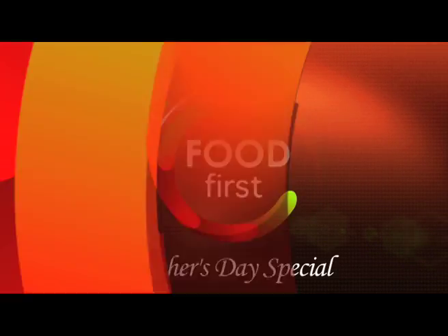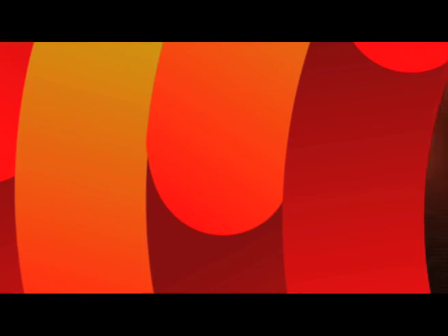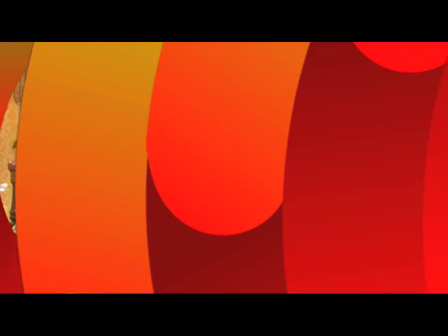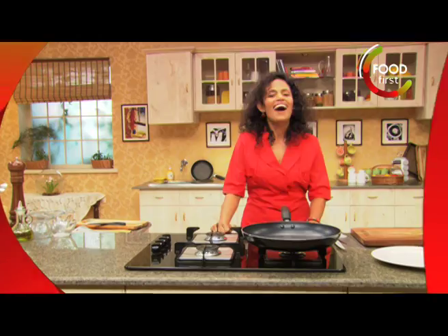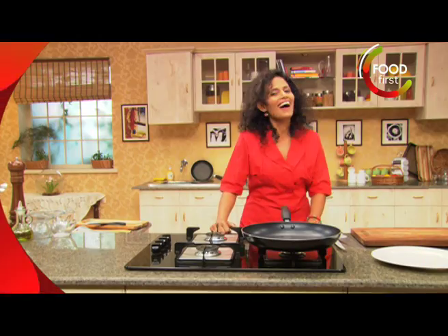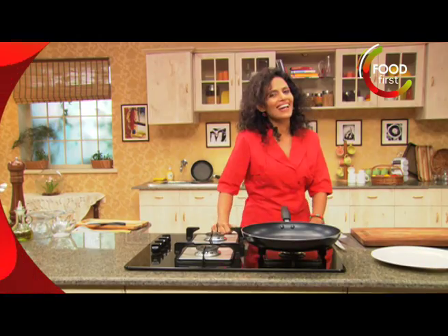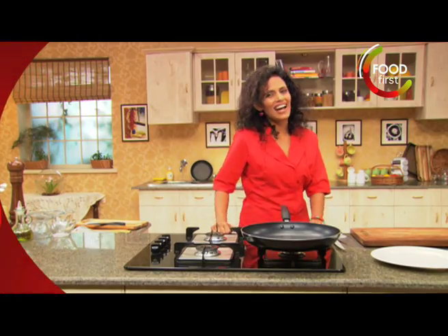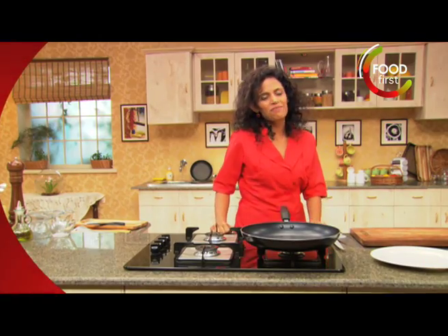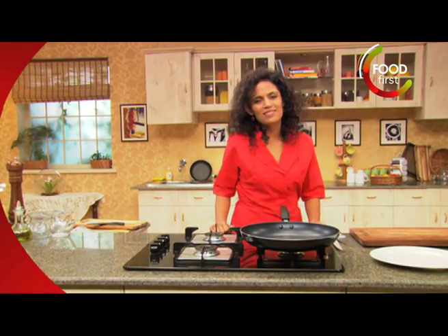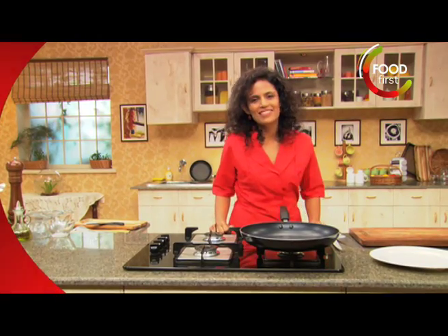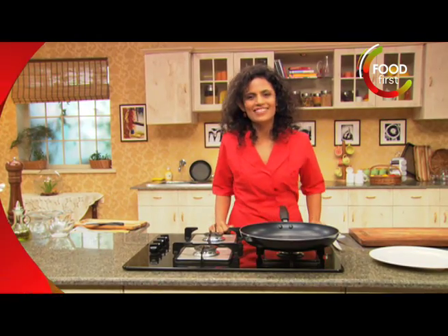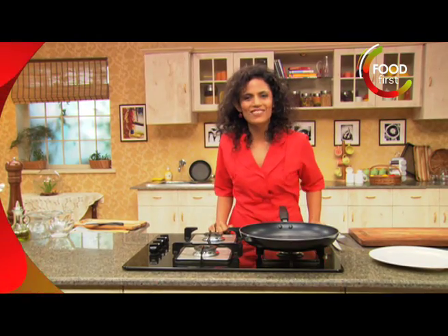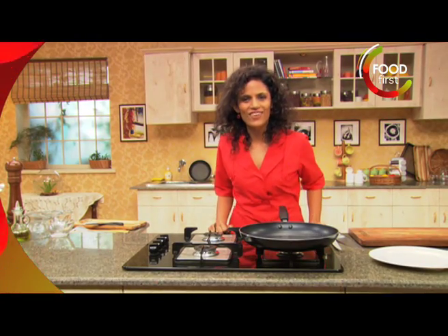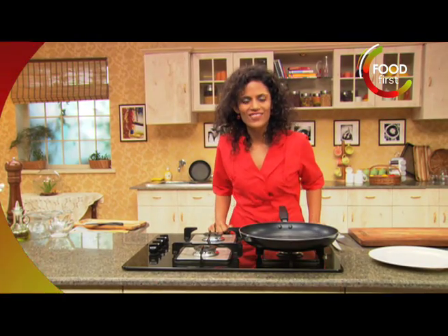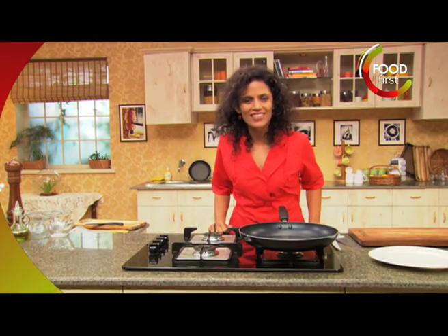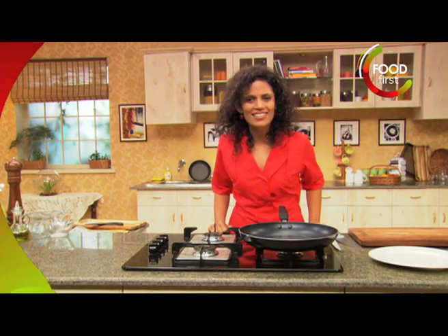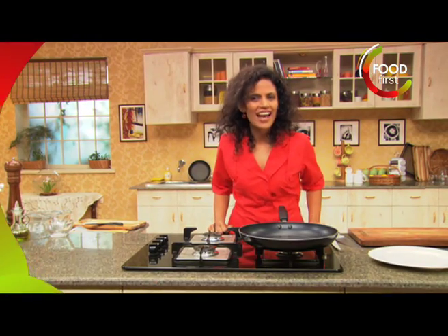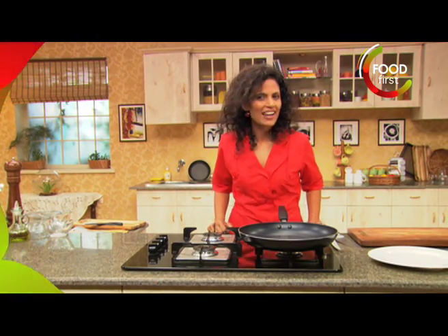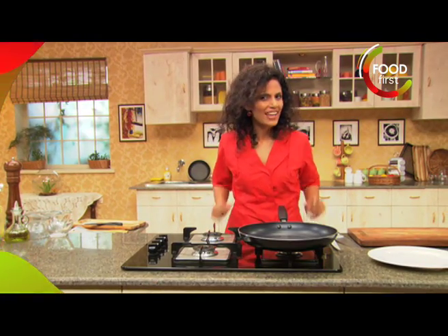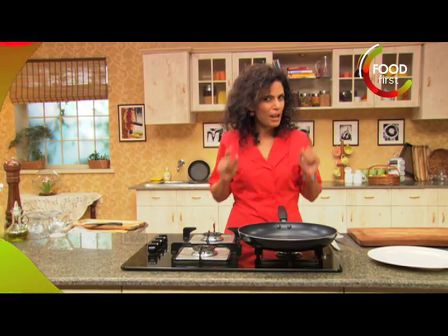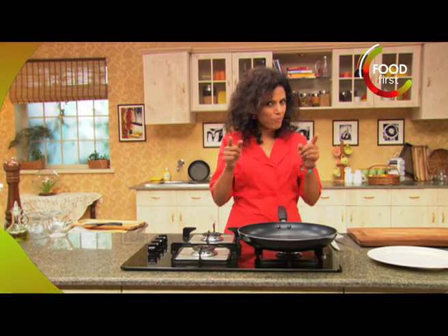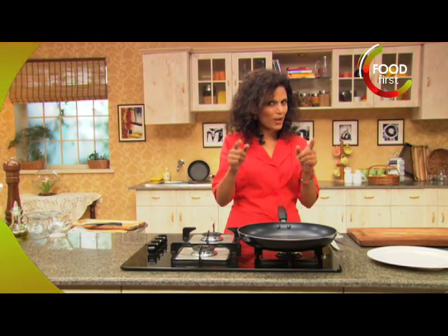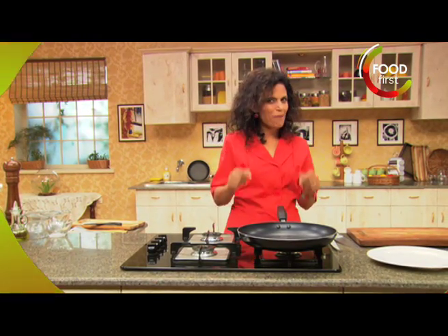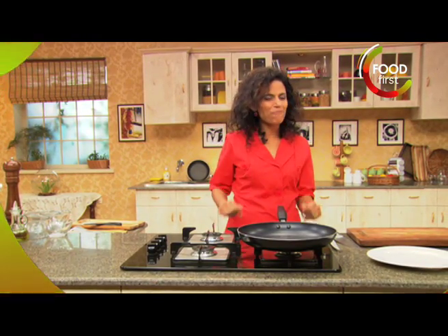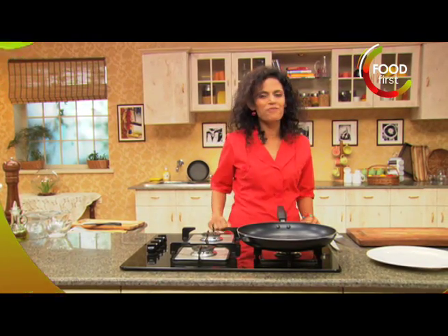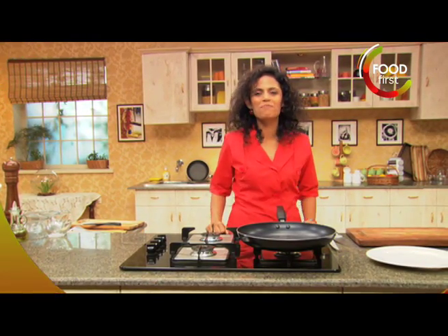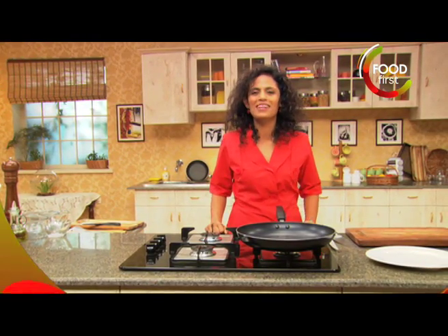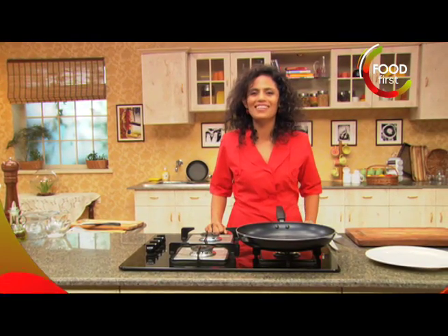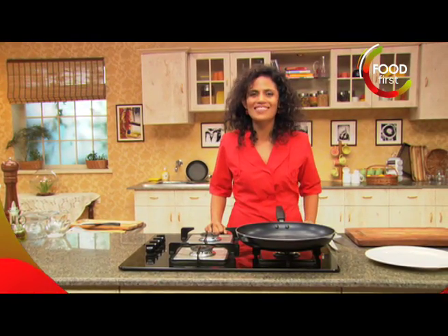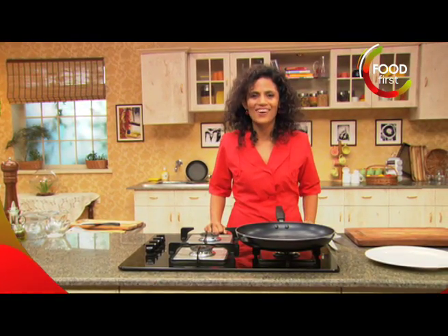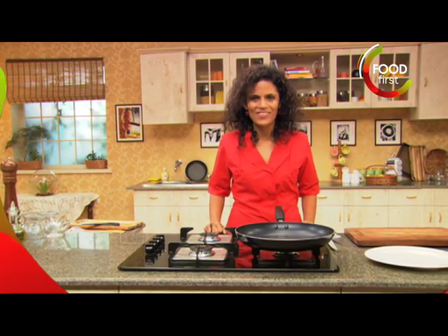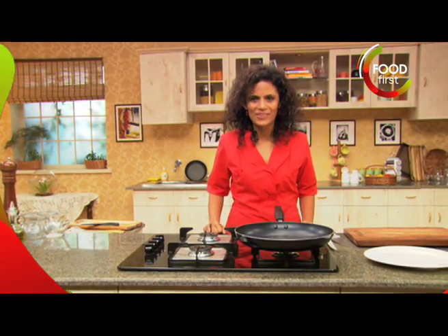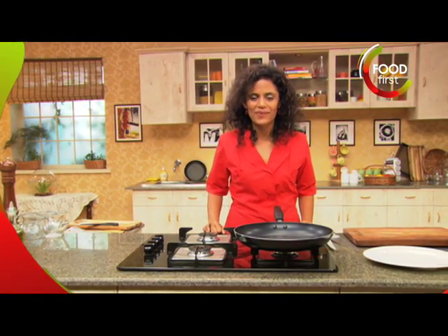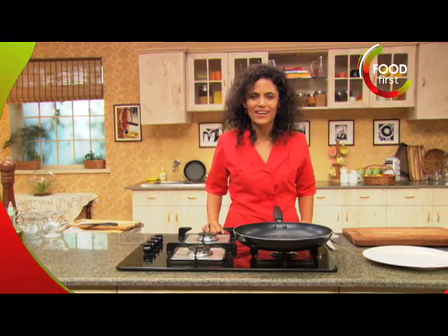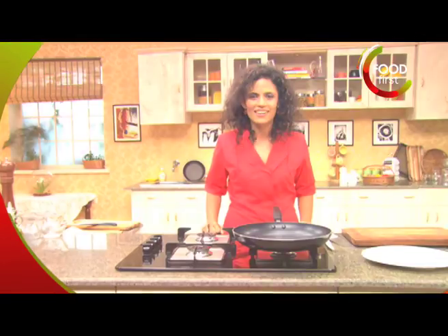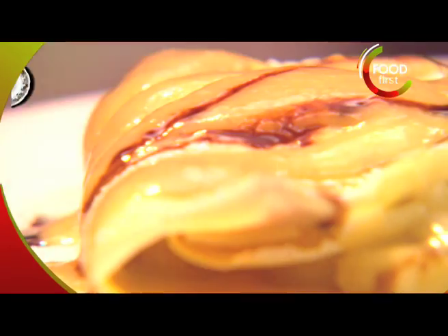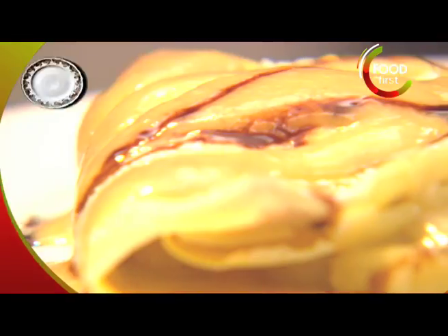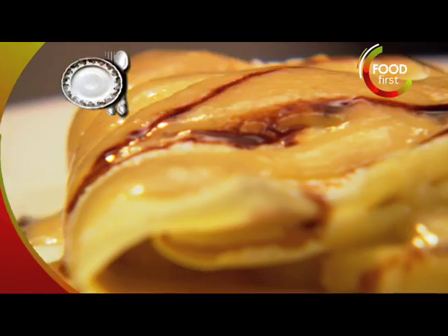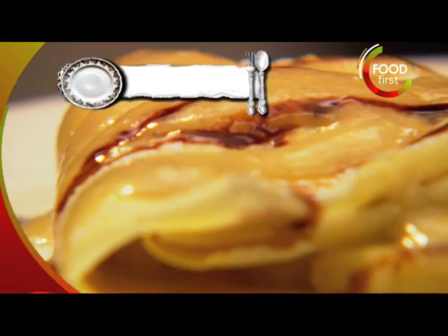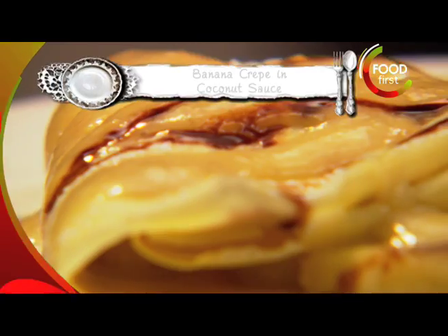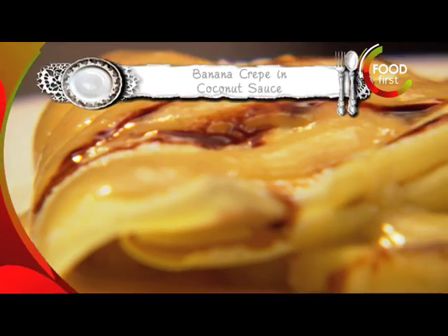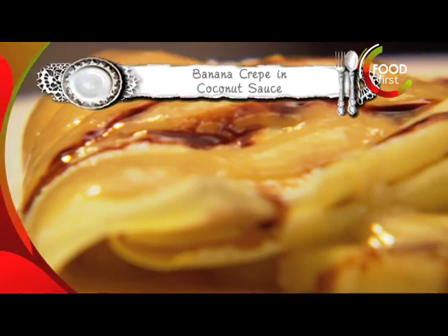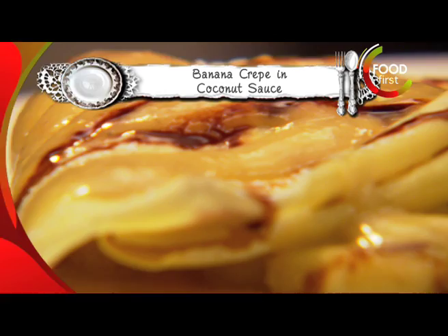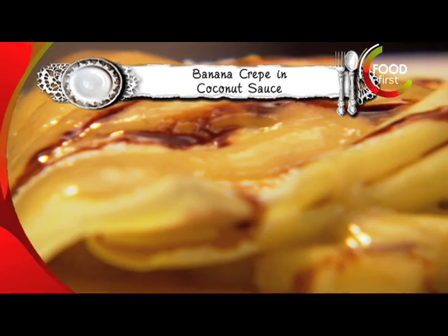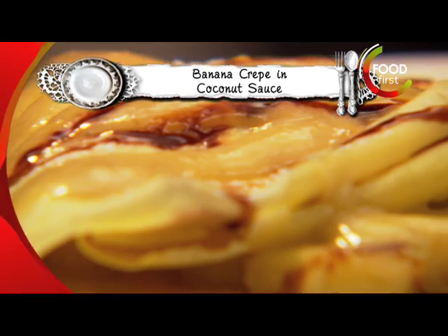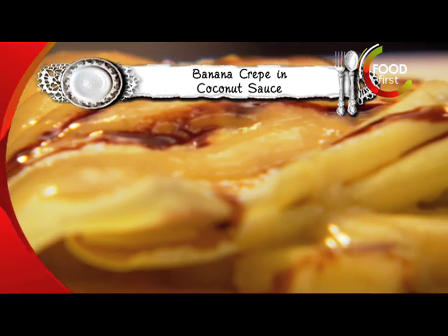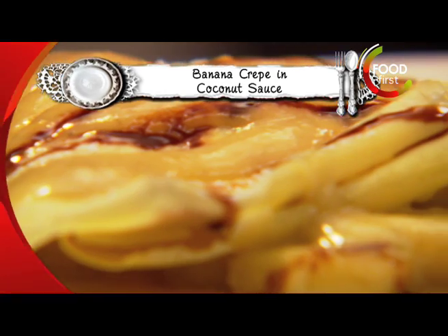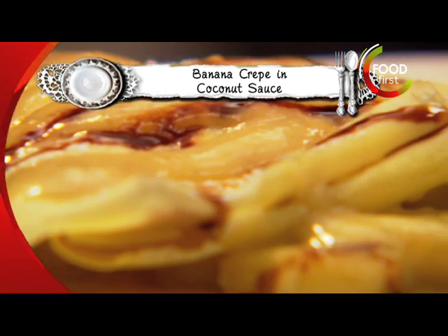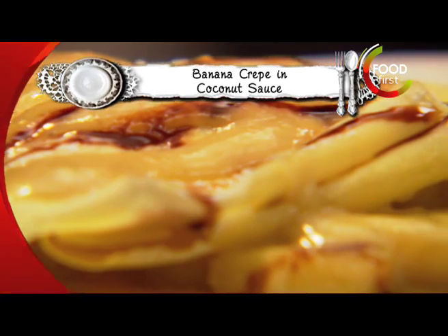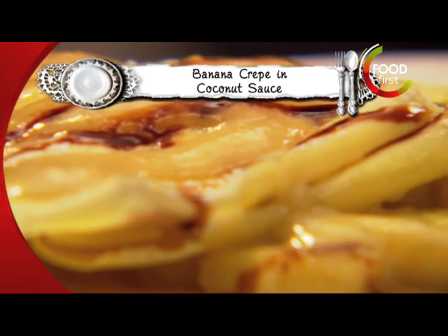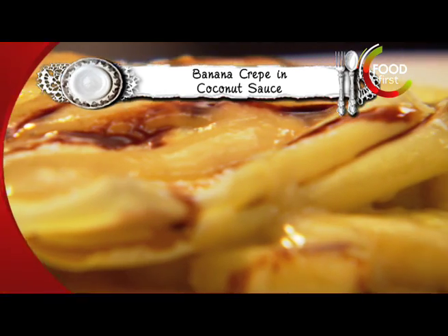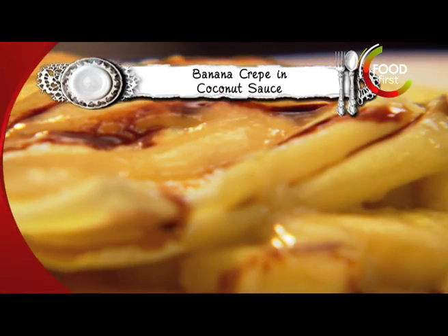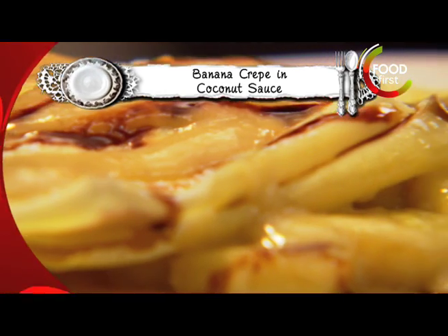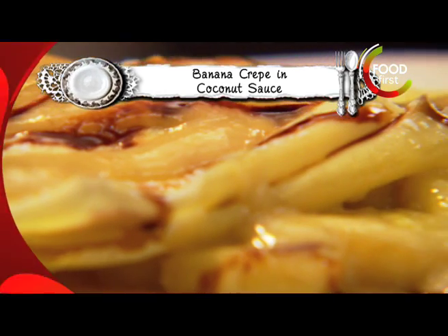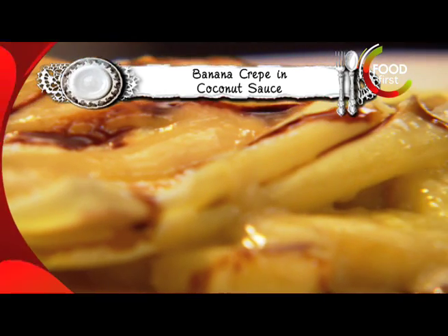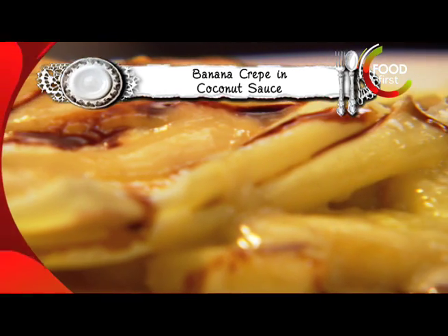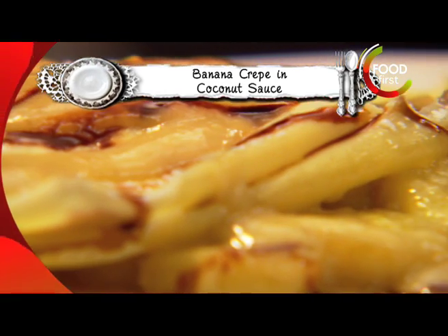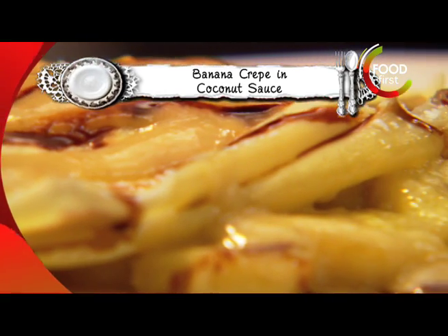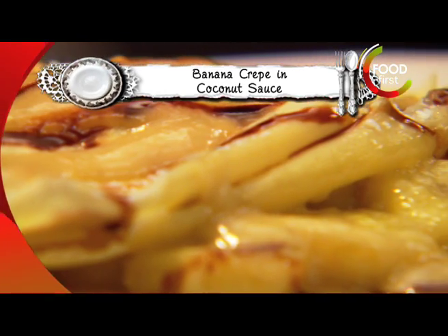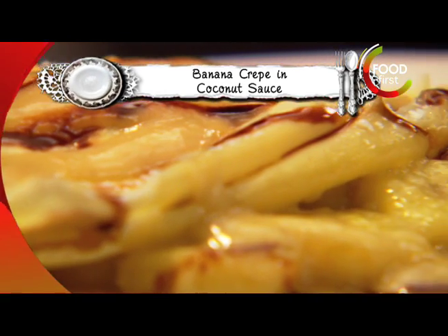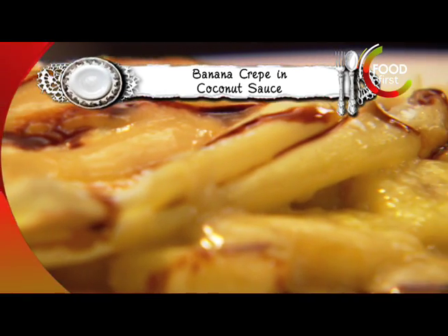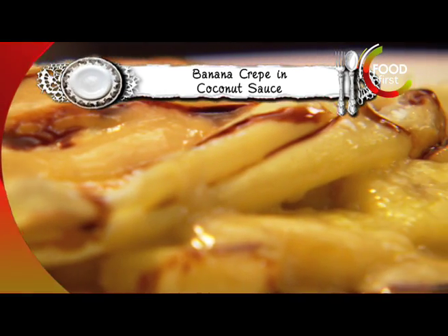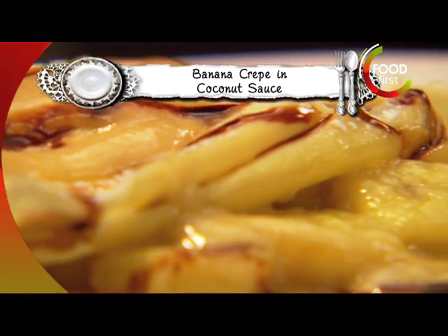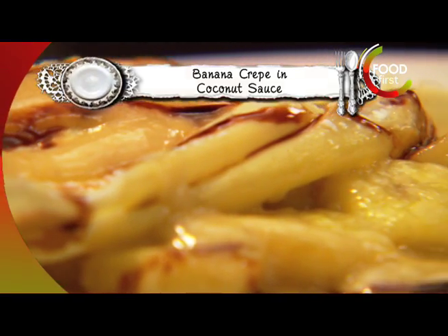Hi, I'm Sunita Rodericks and apron up for Meals on the Run. Now I'm gonna make the batter for my banana crepes.